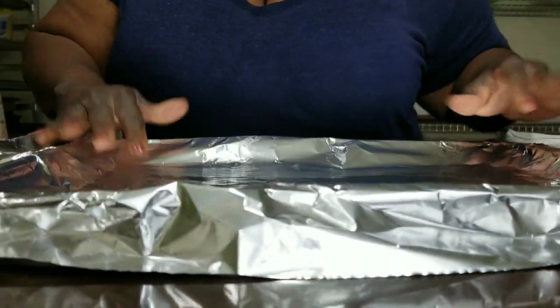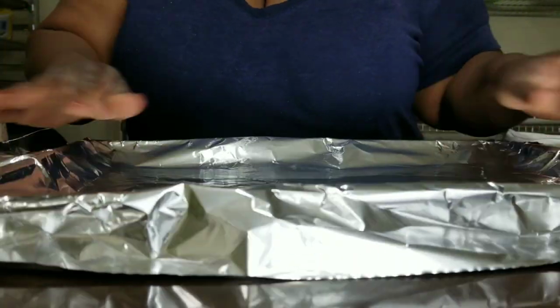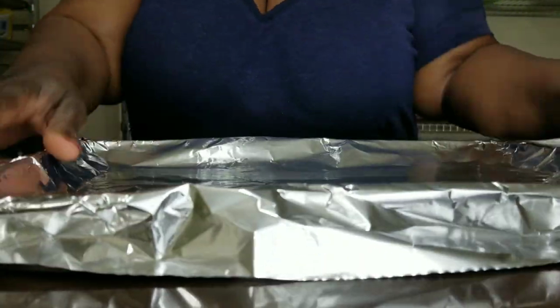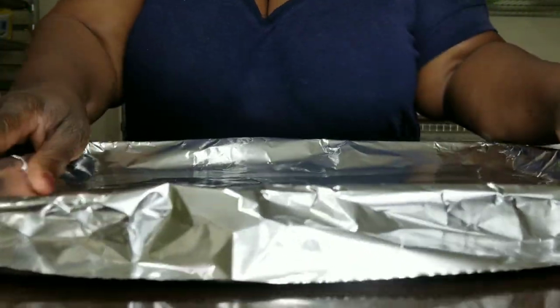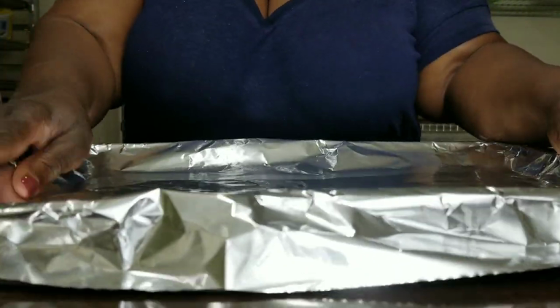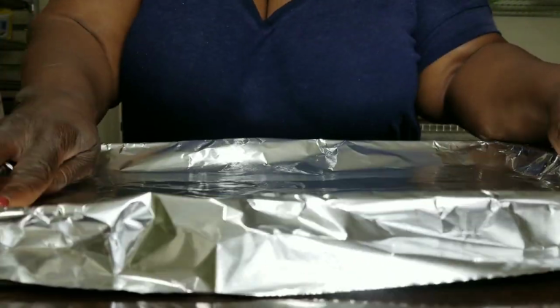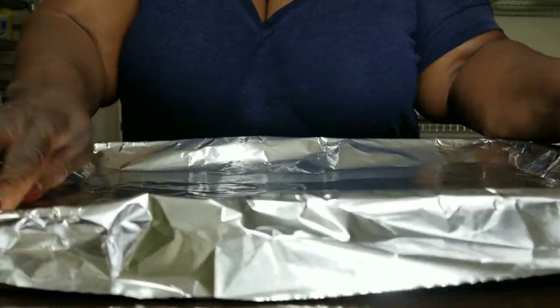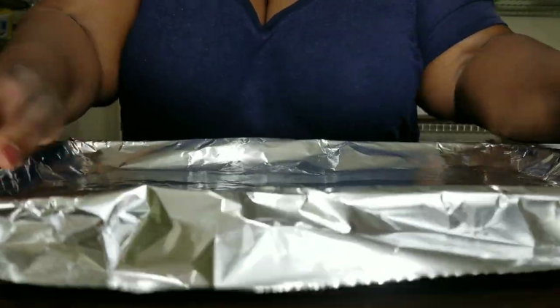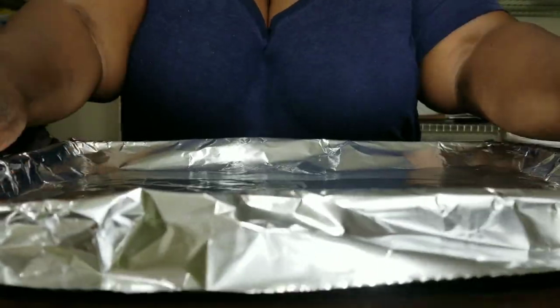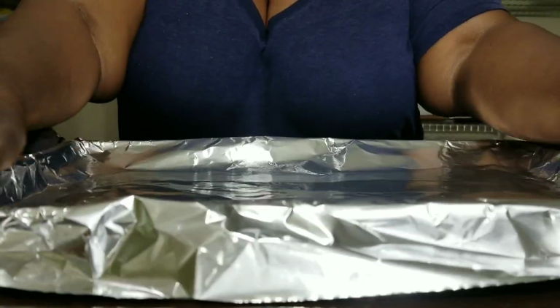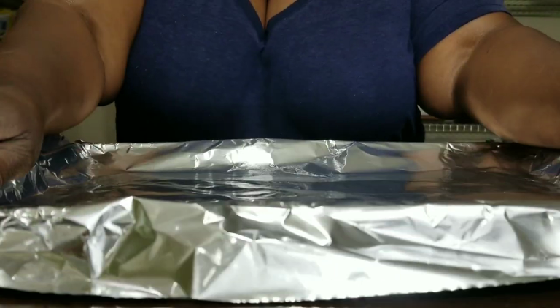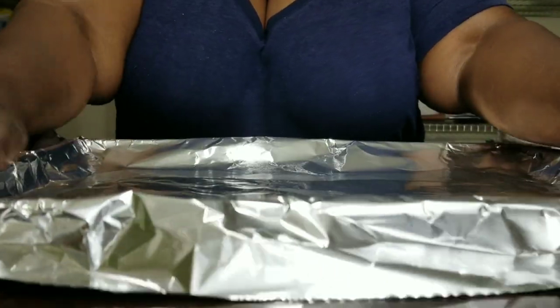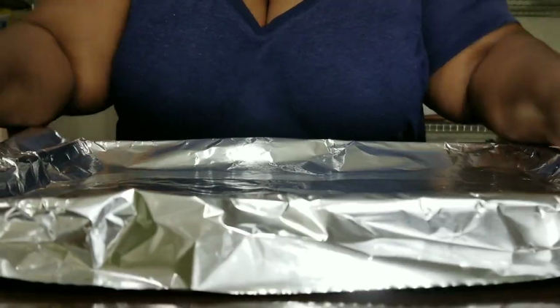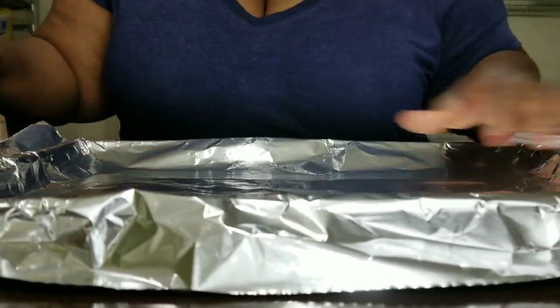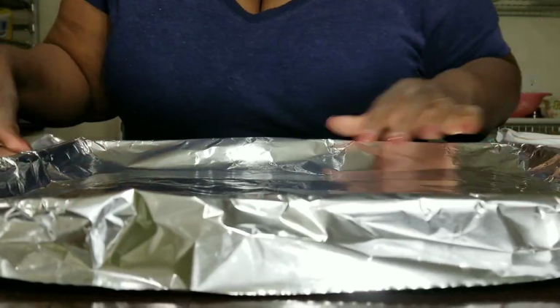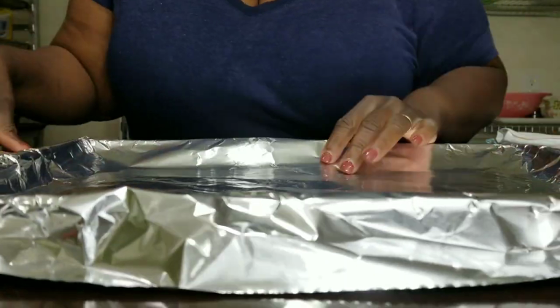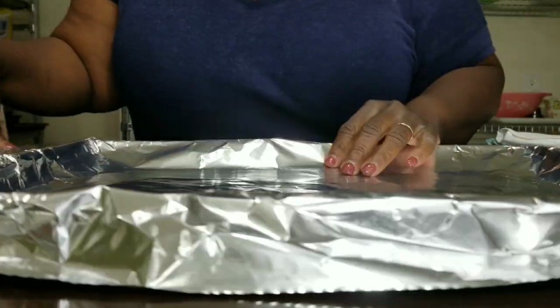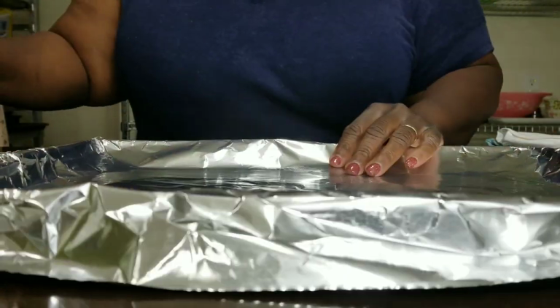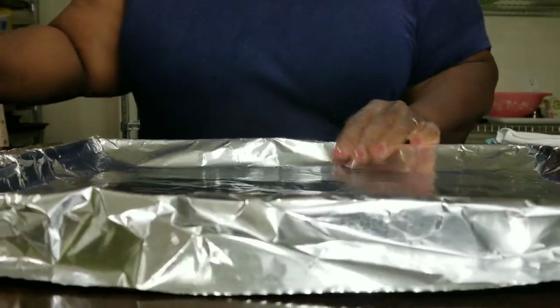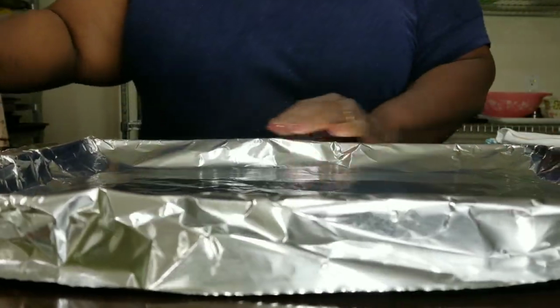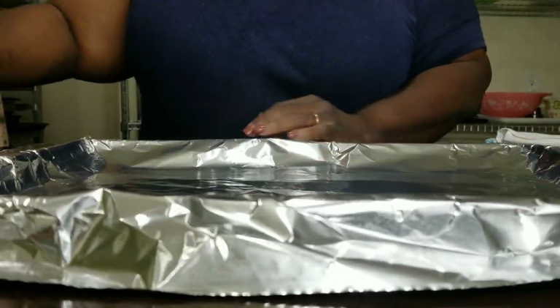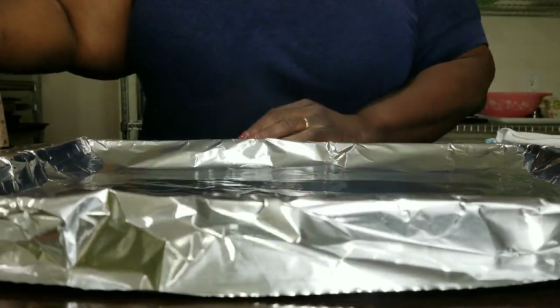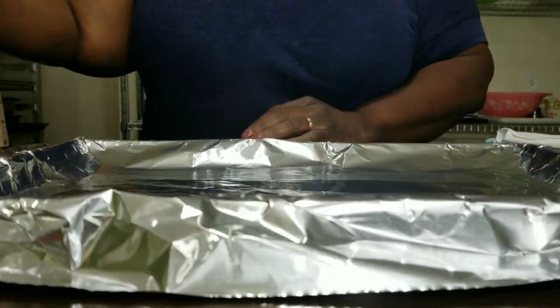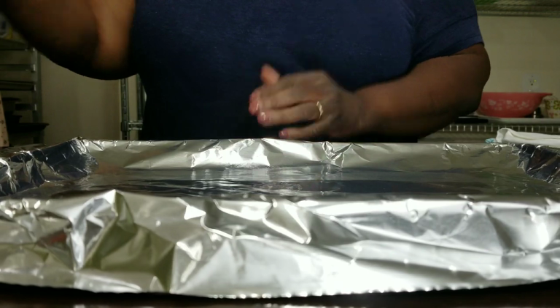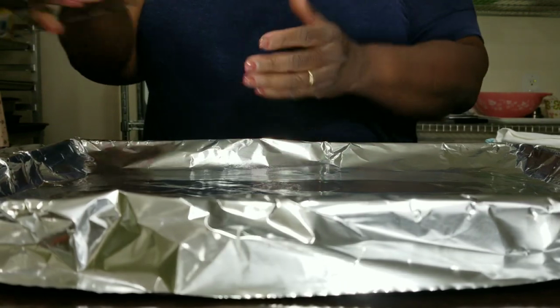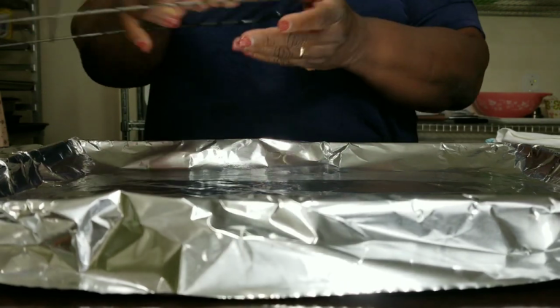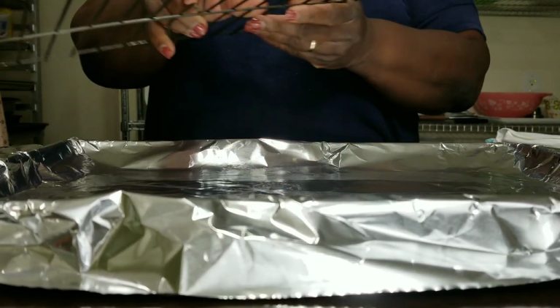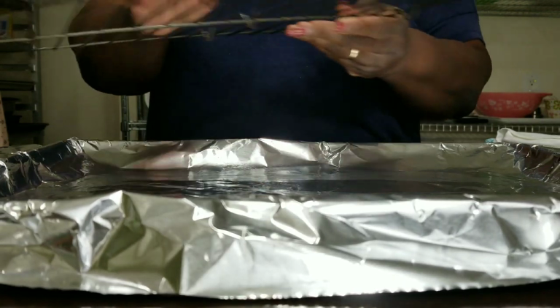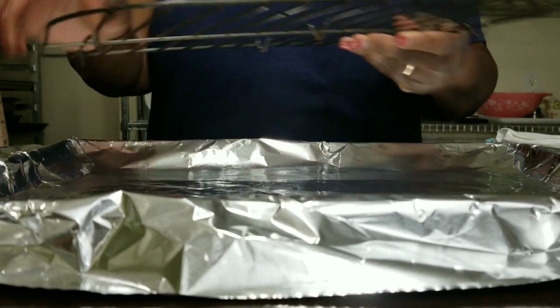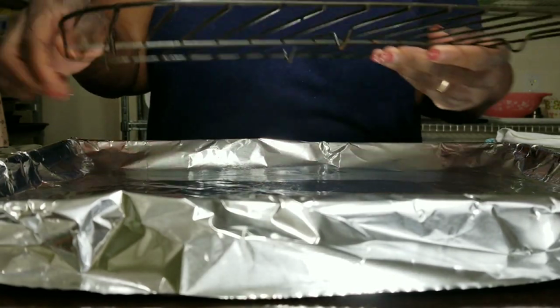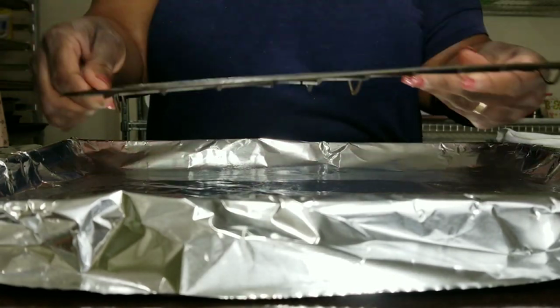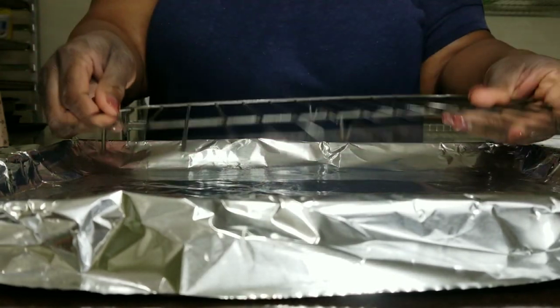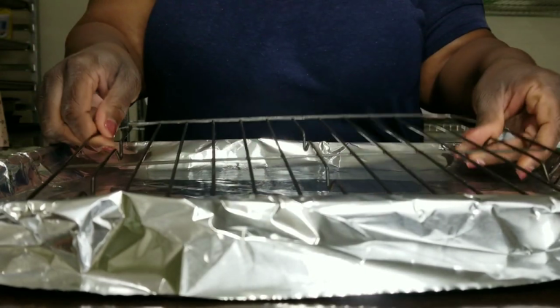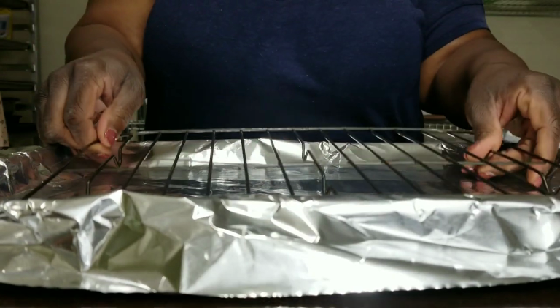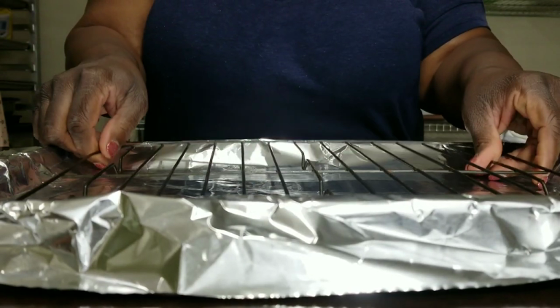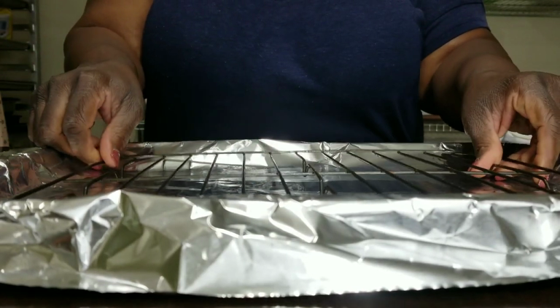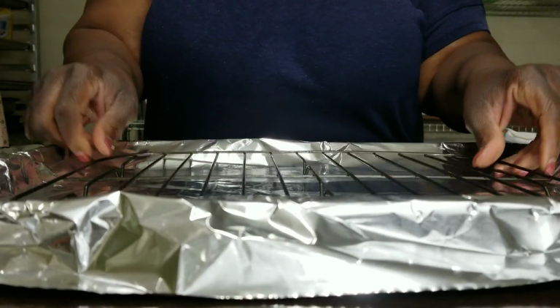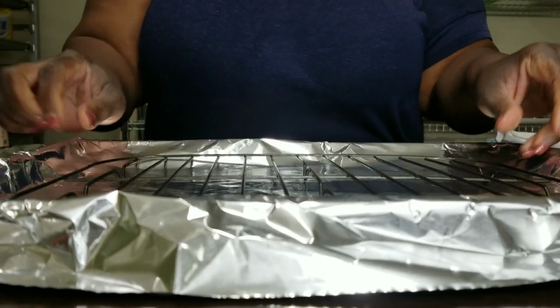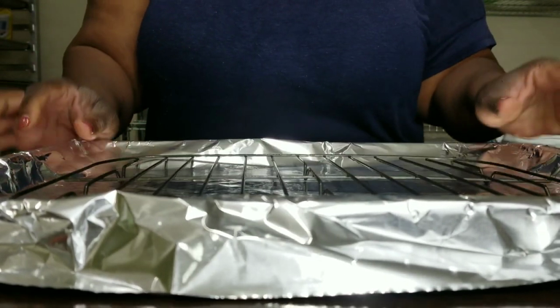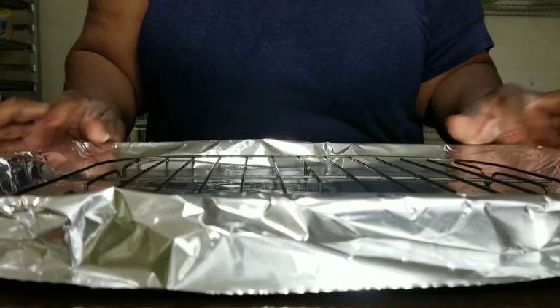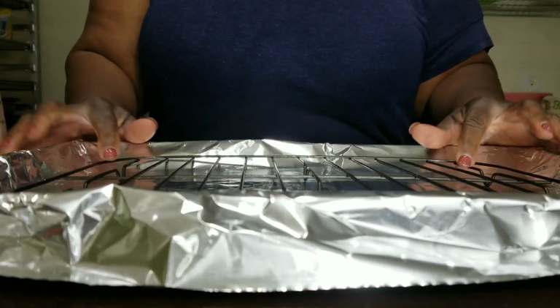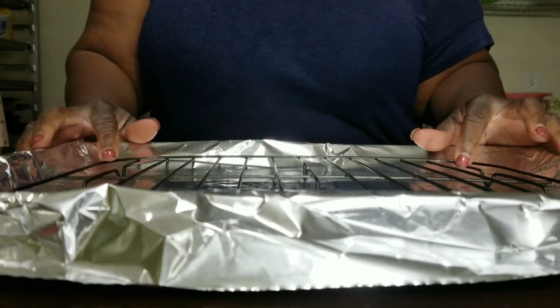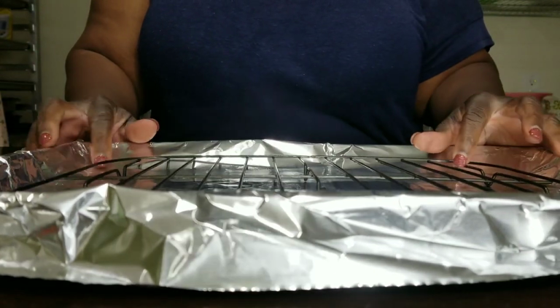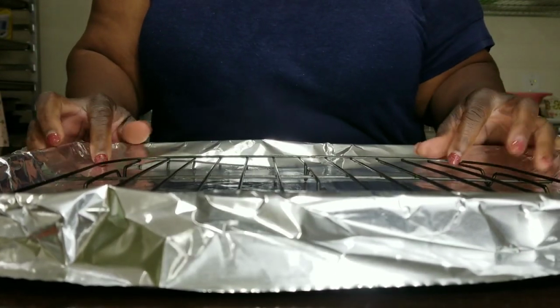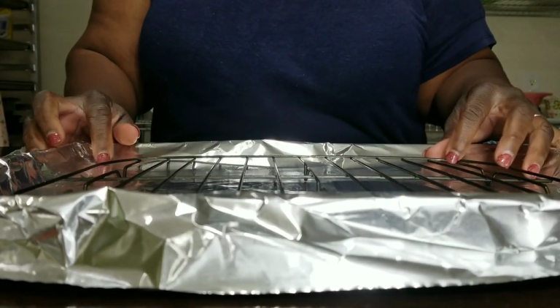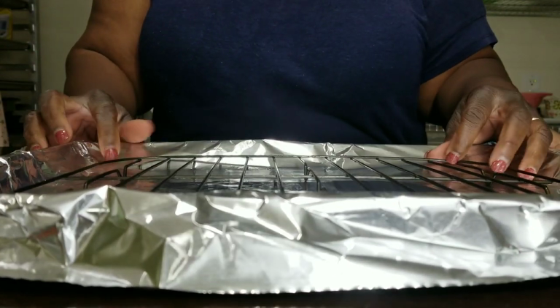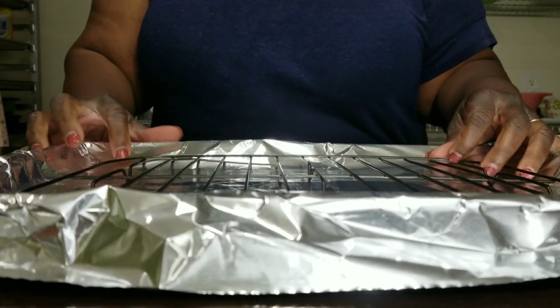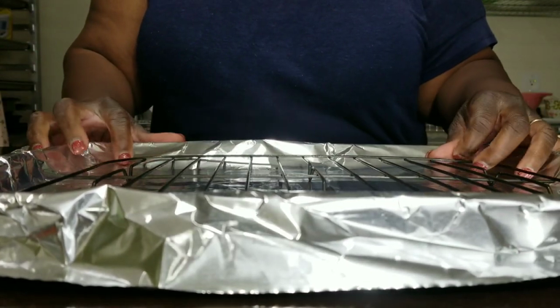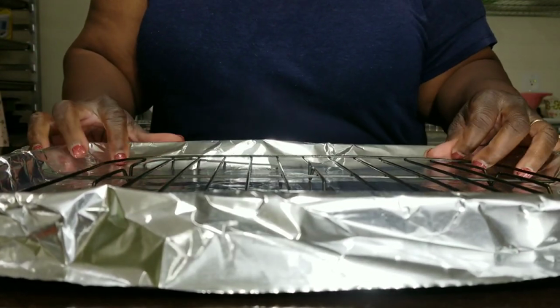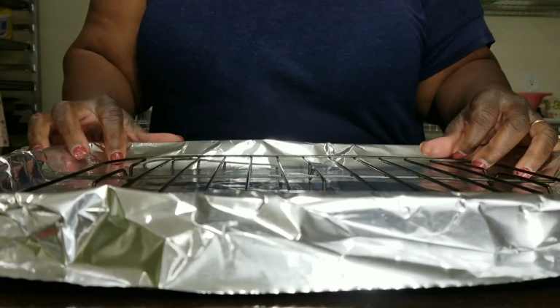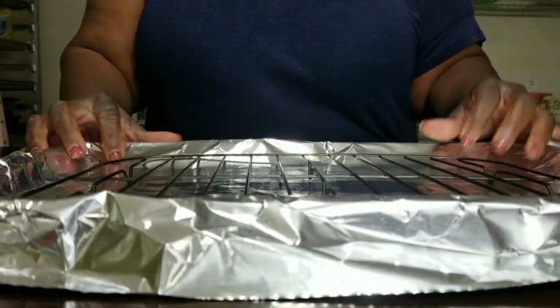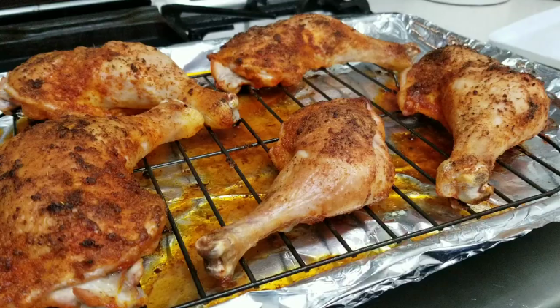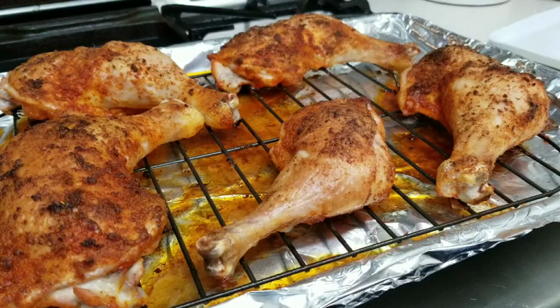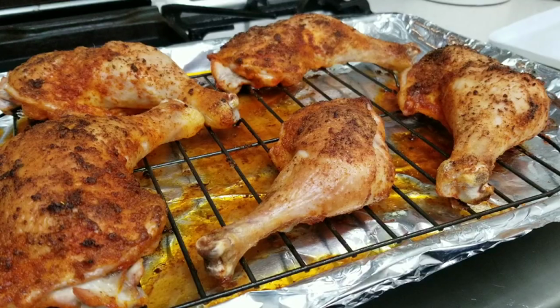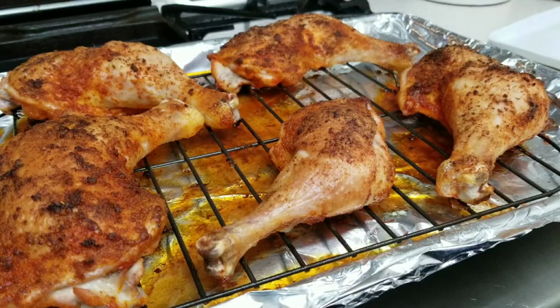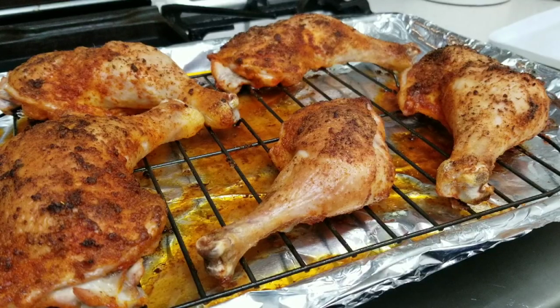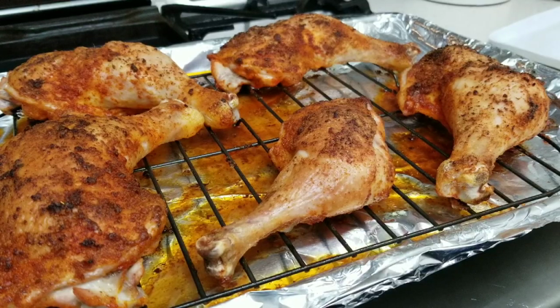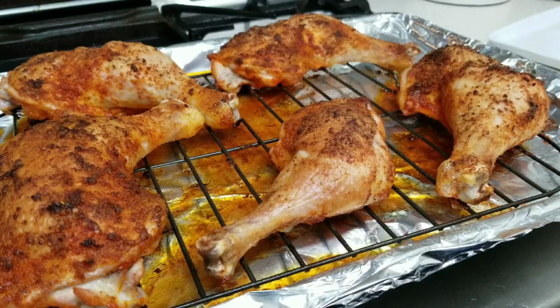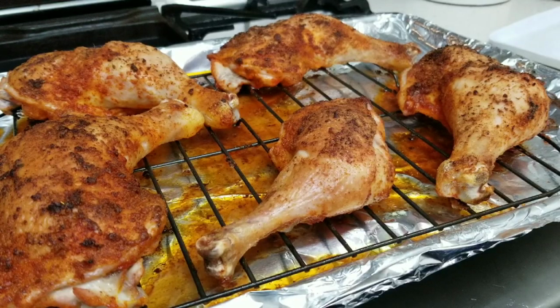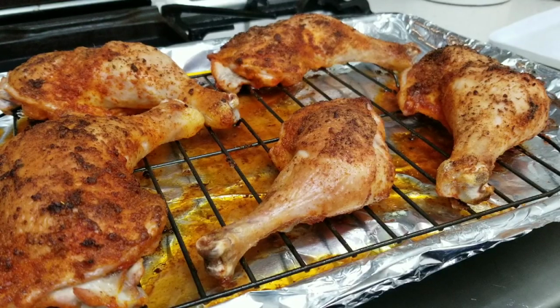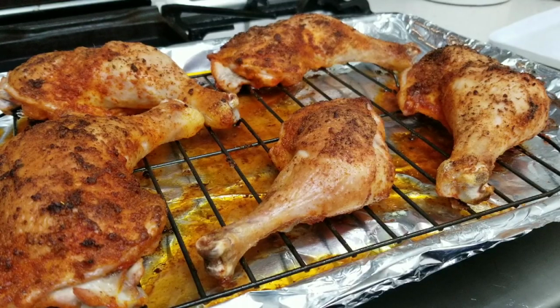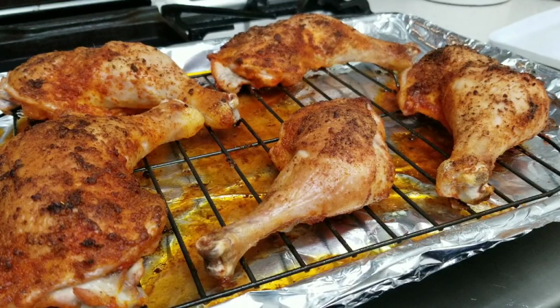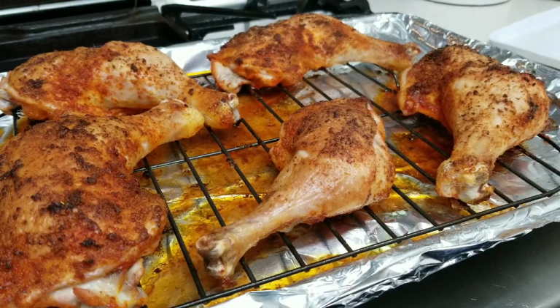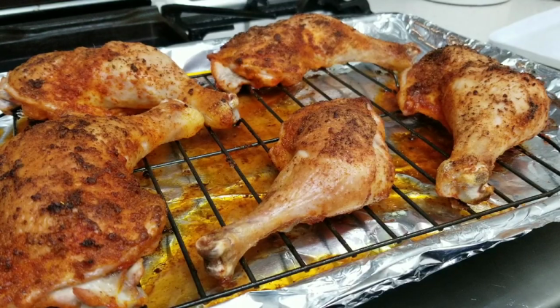Line a sheet pan with foil for easy cleanup and then put a rack on top of that. The rack will help air circulate around the chicken. Then pop it in the oven.